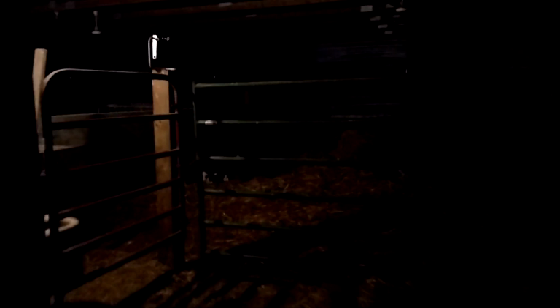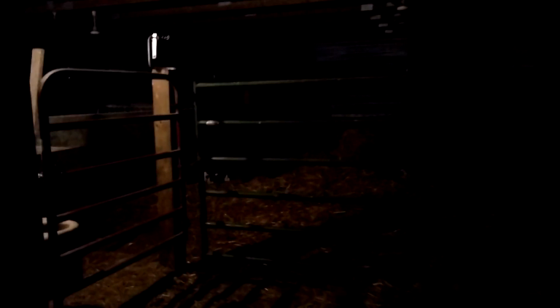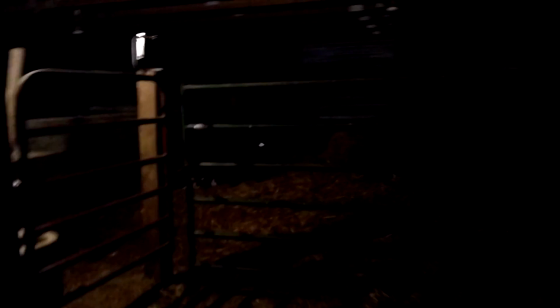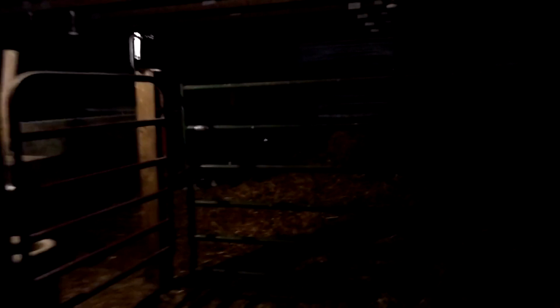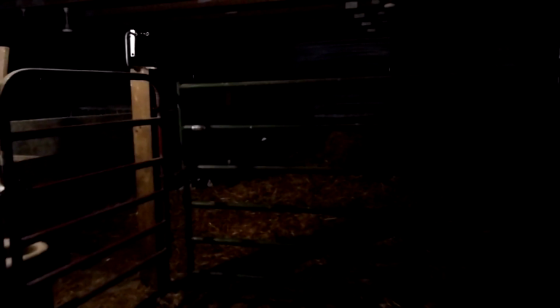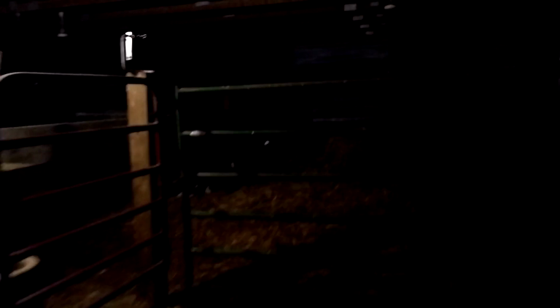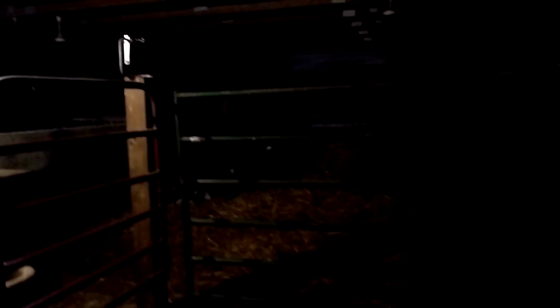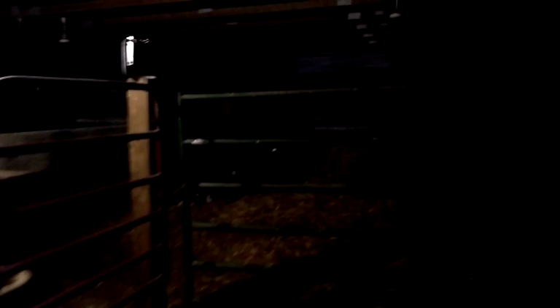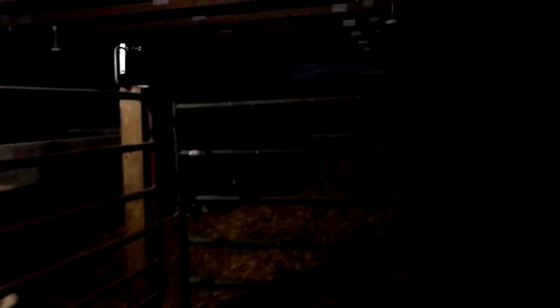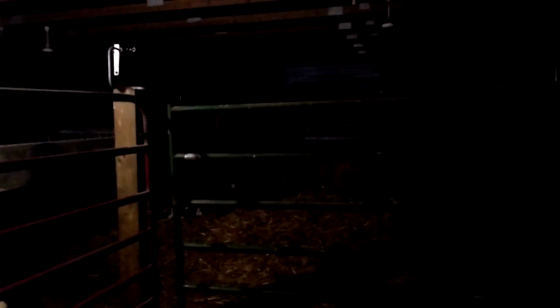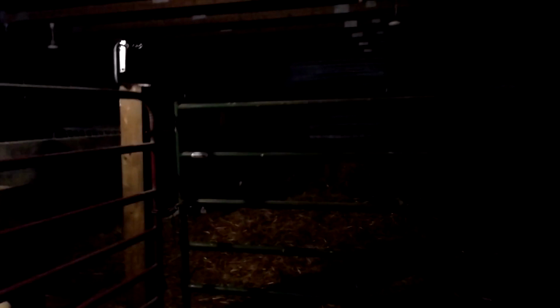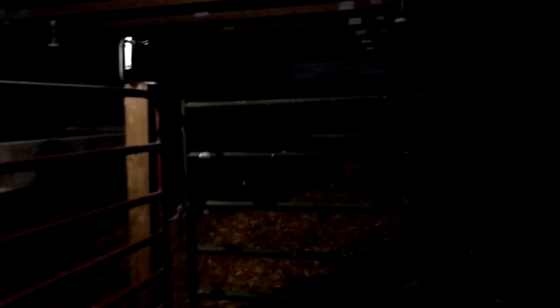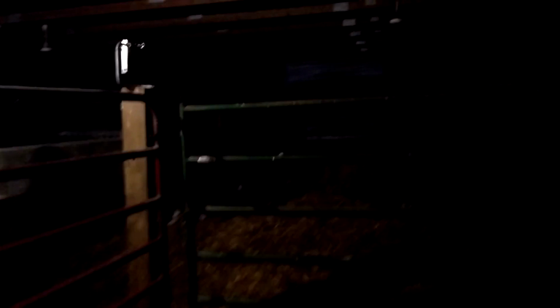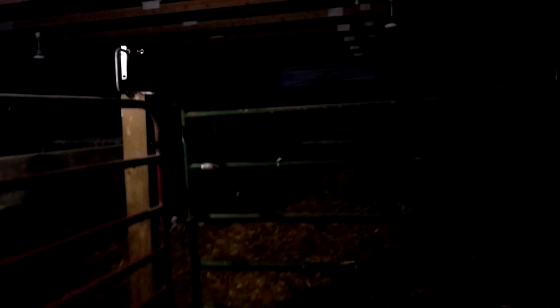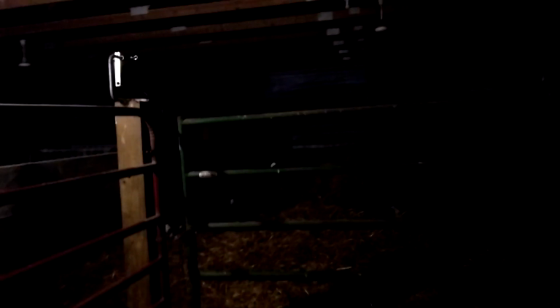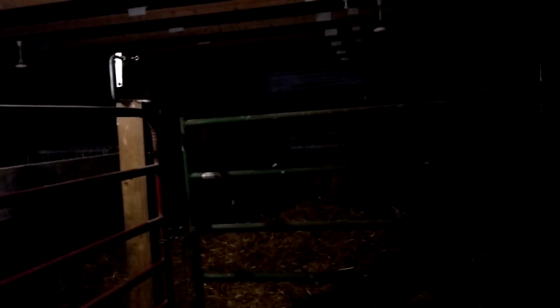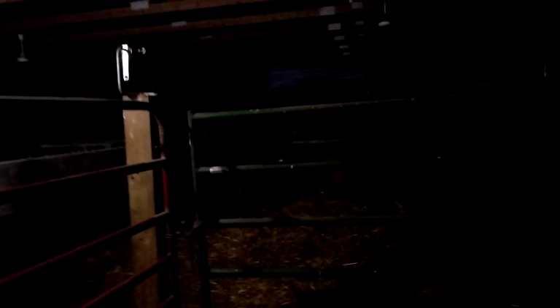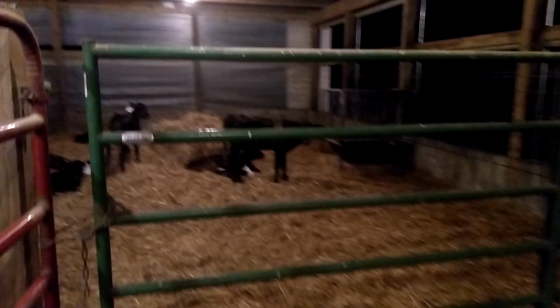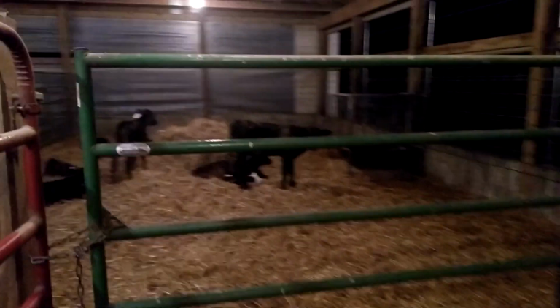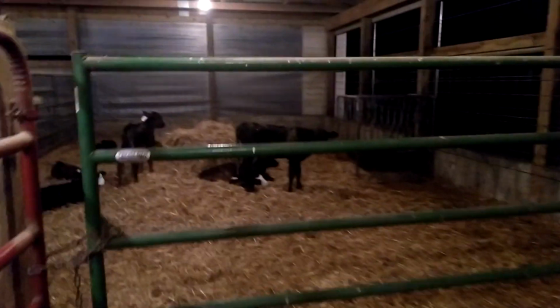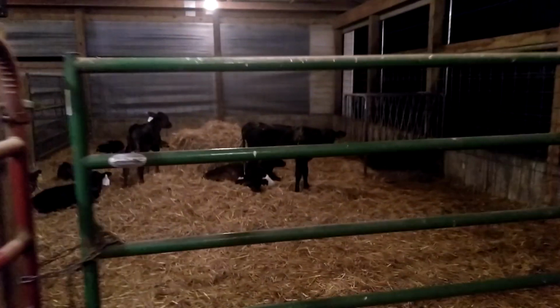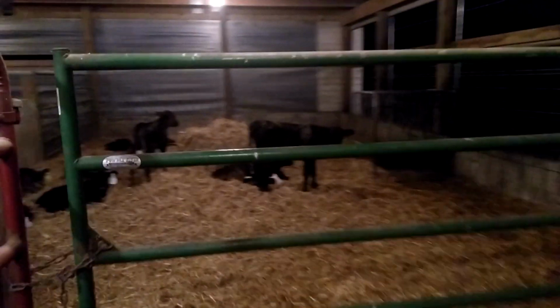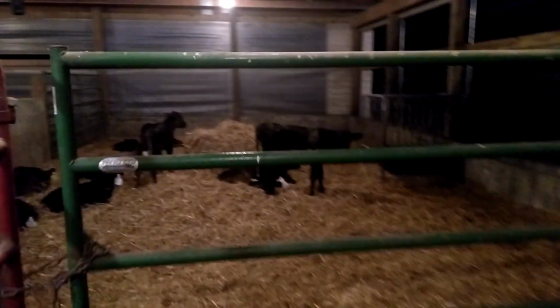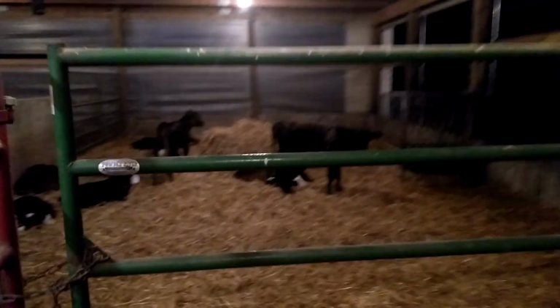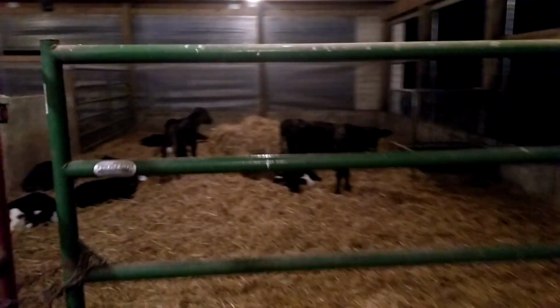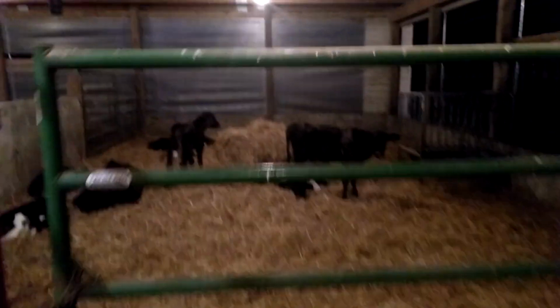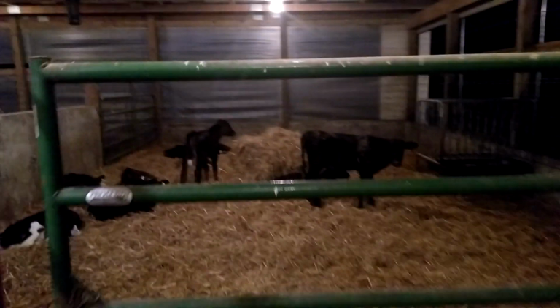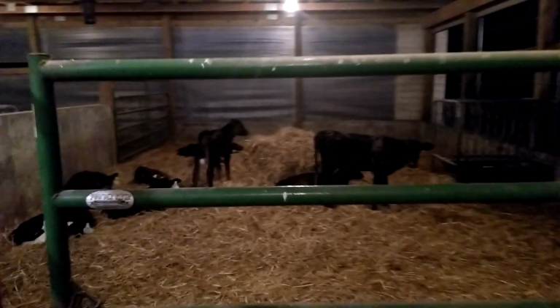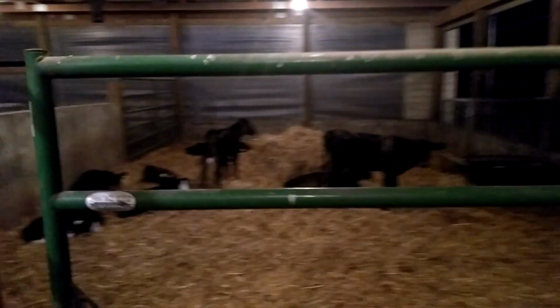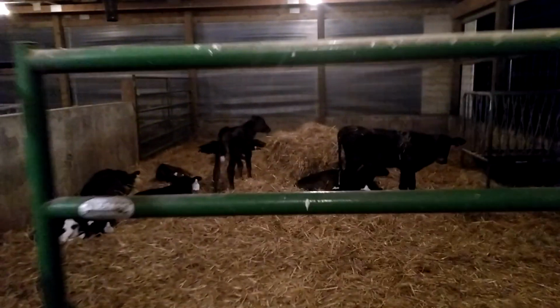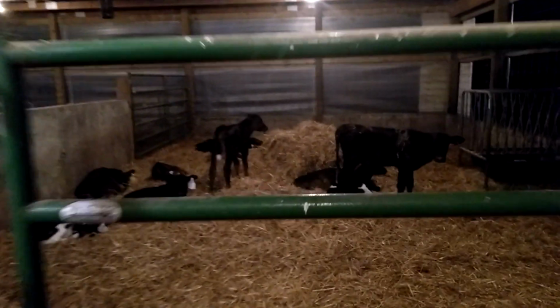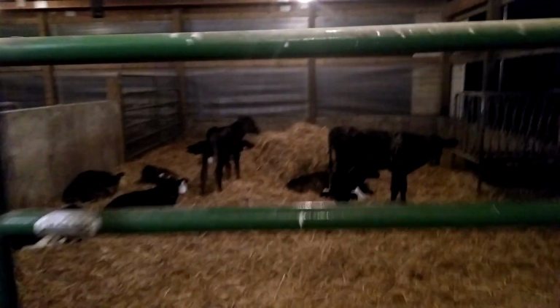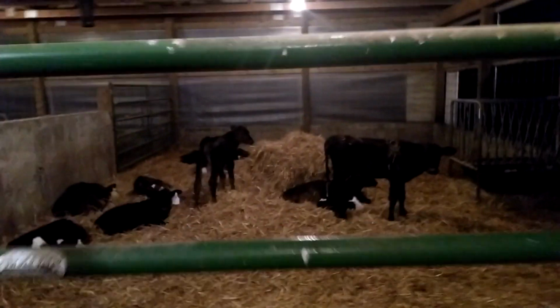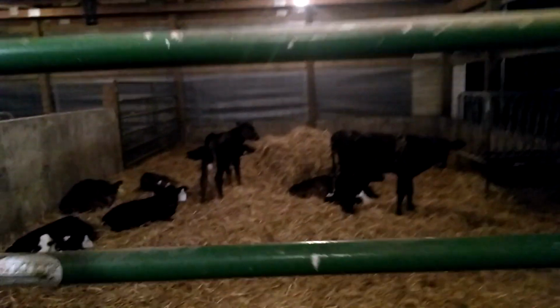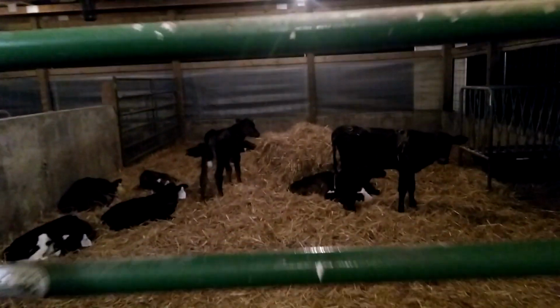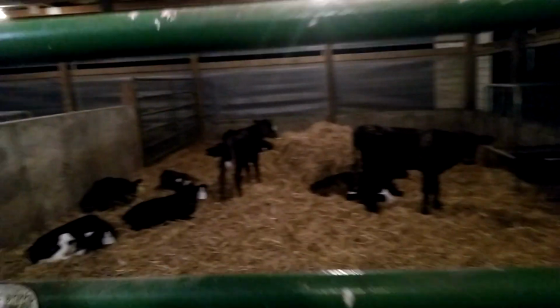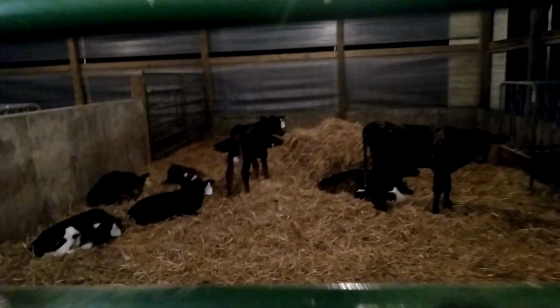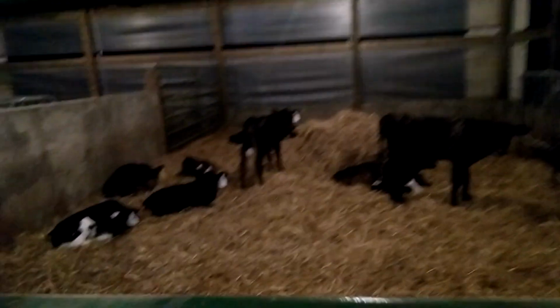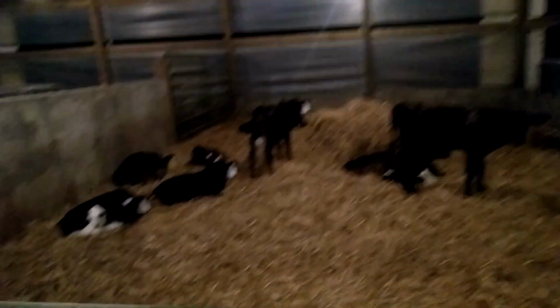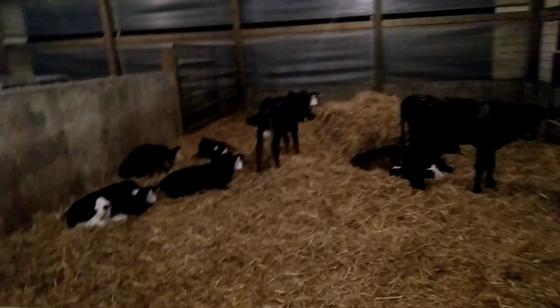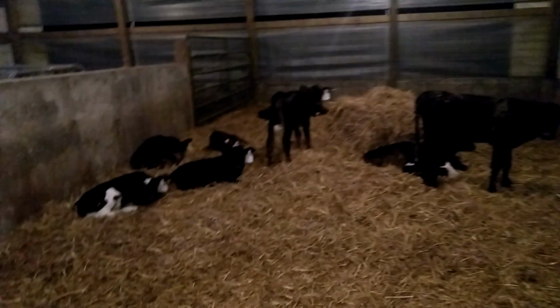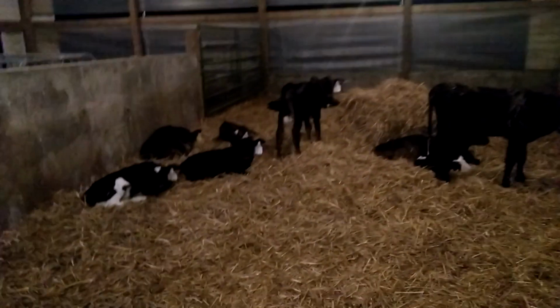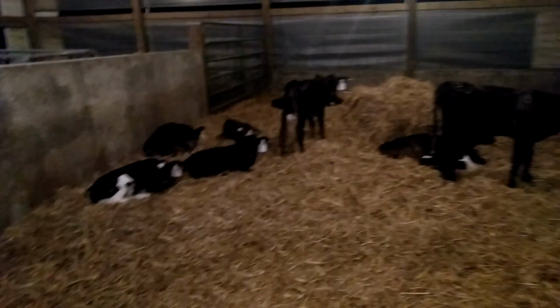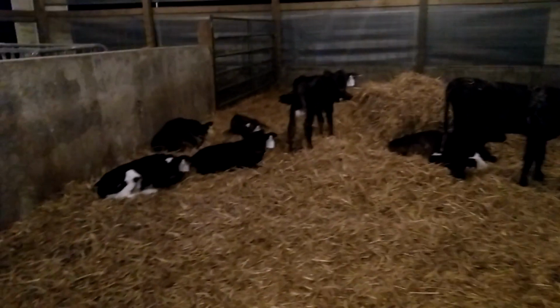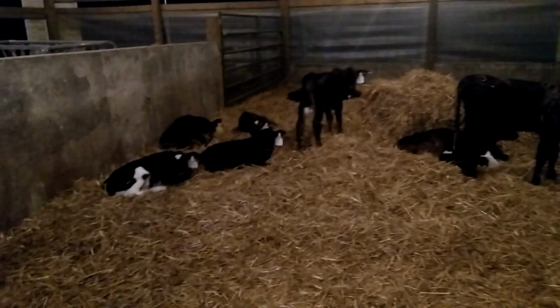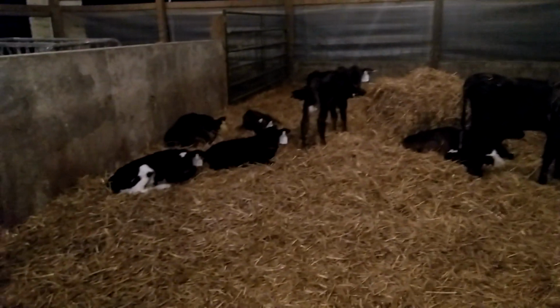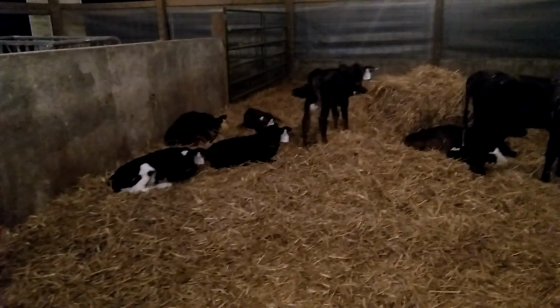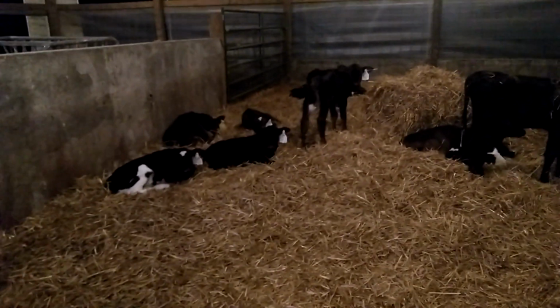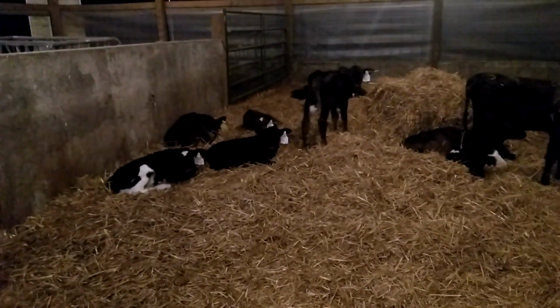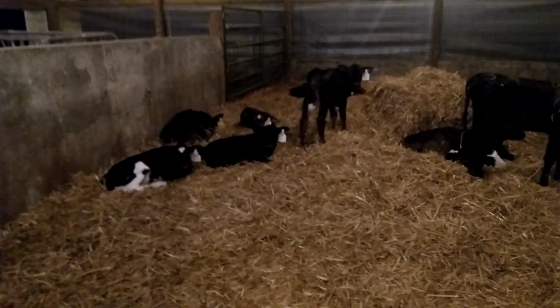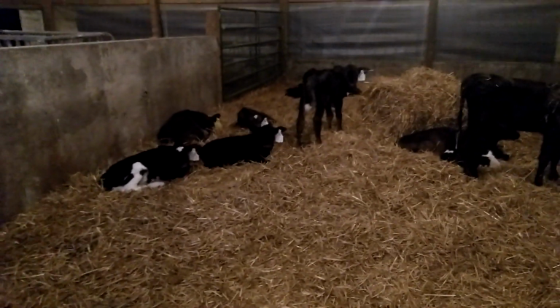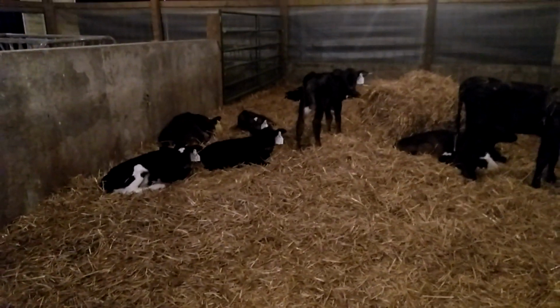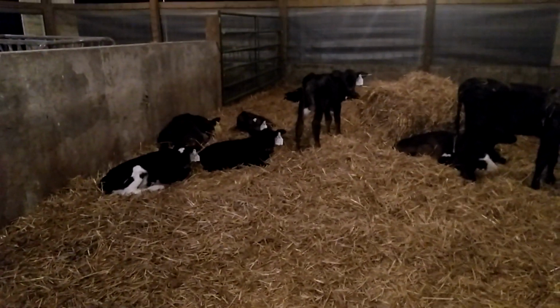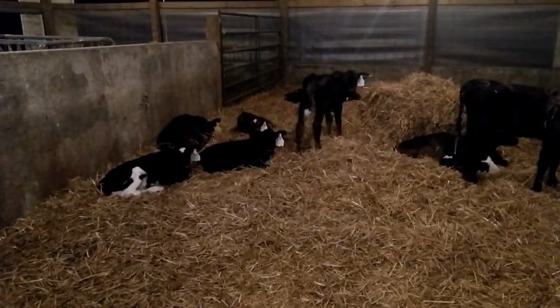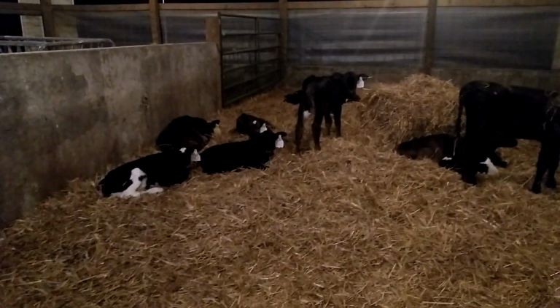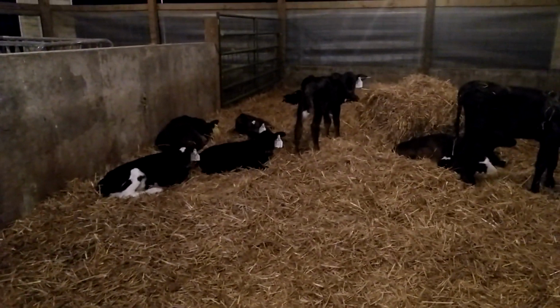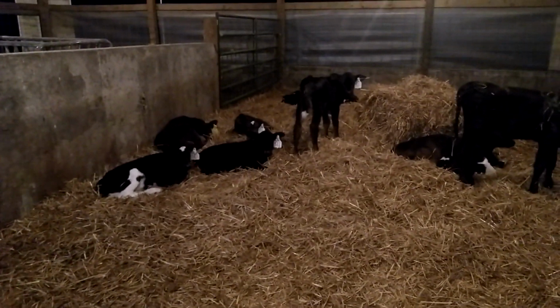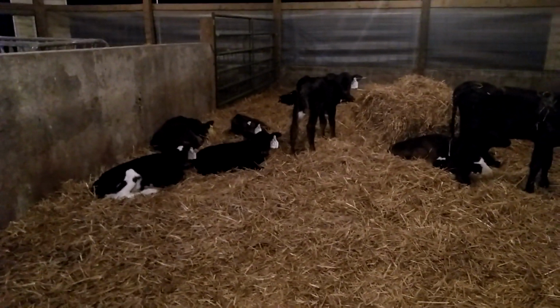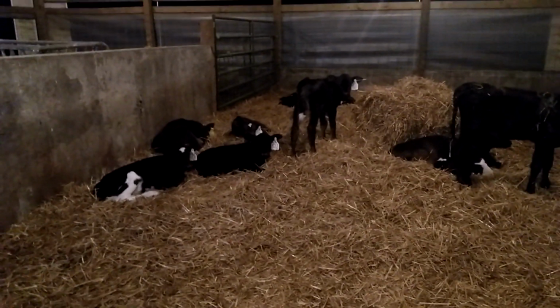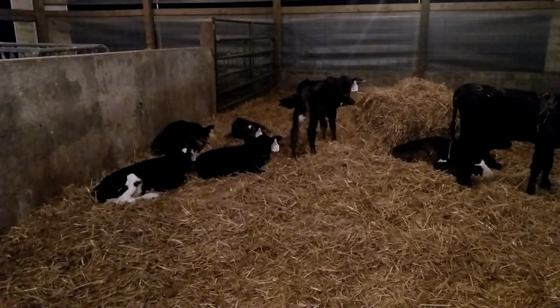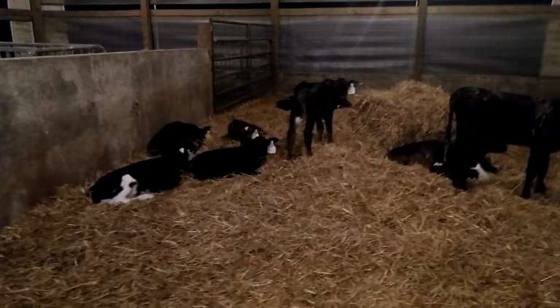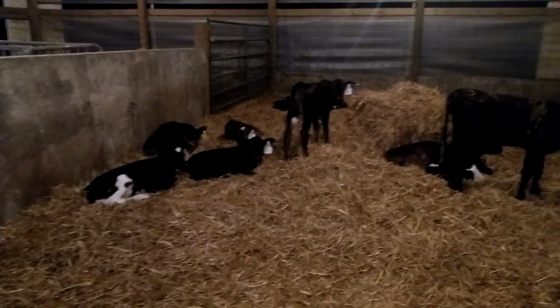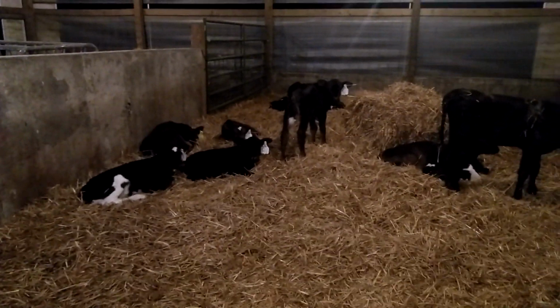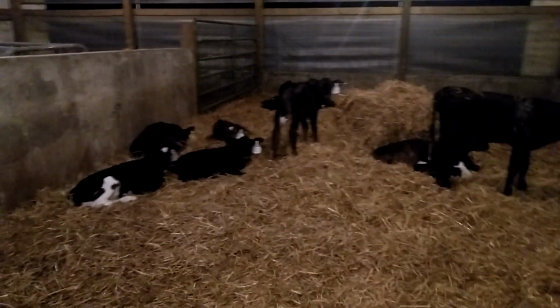Gotta turn some lights on. There we go. Good morning! Y'all still sleeping?